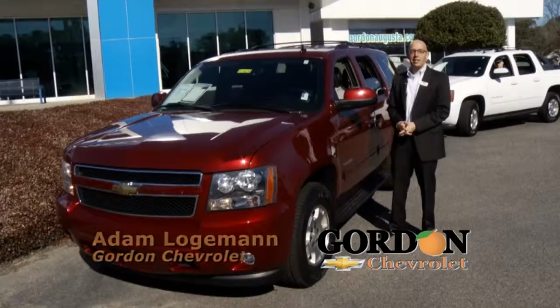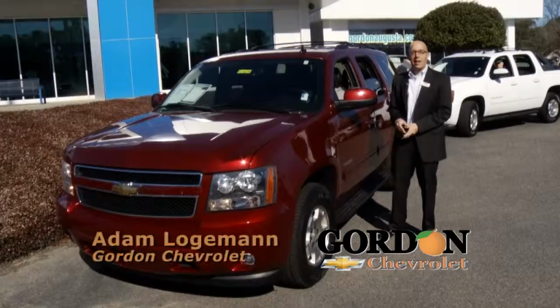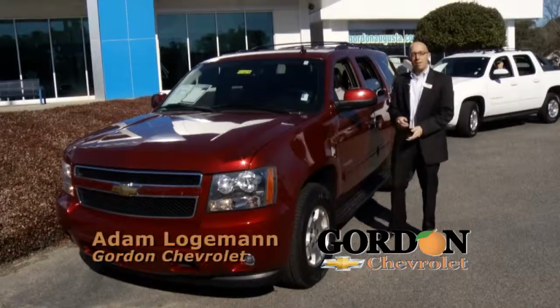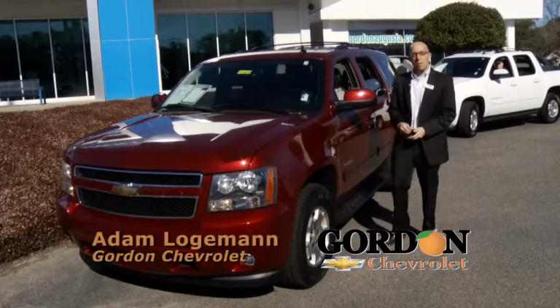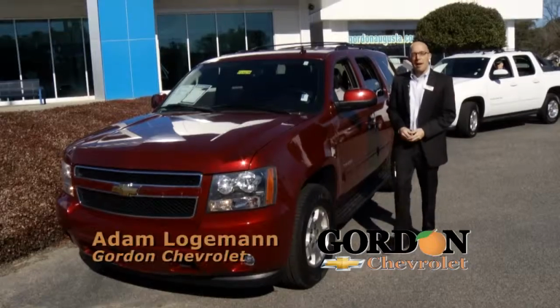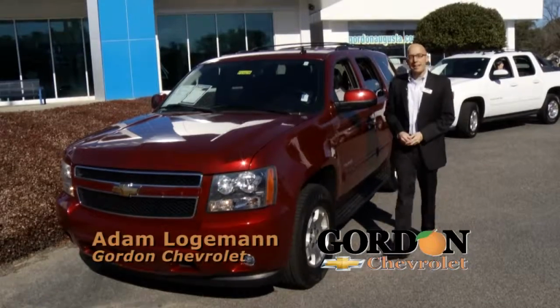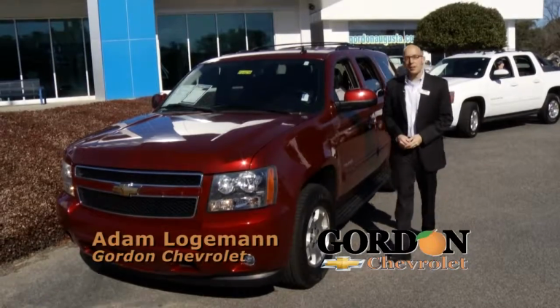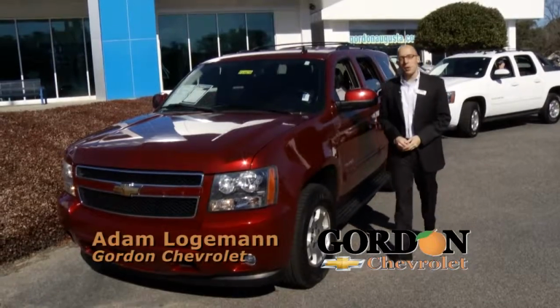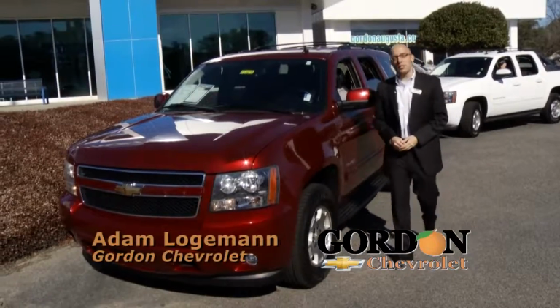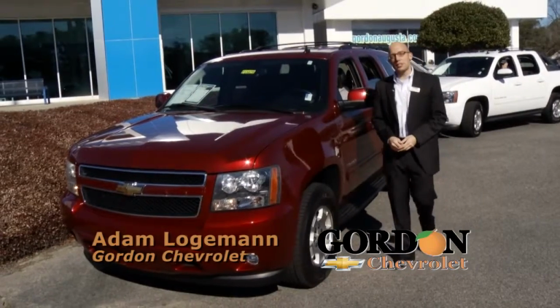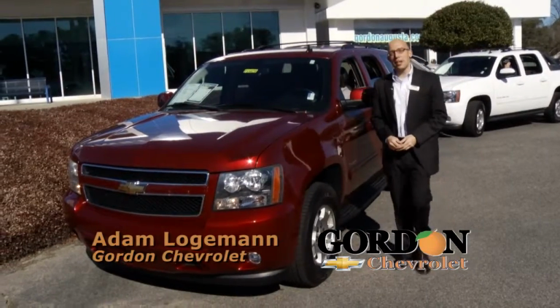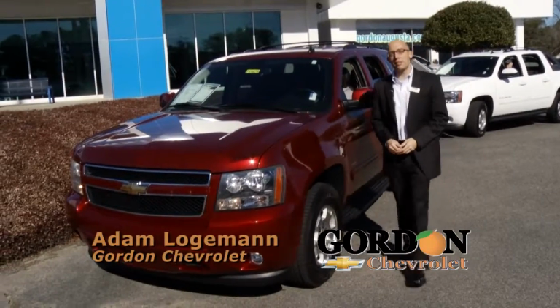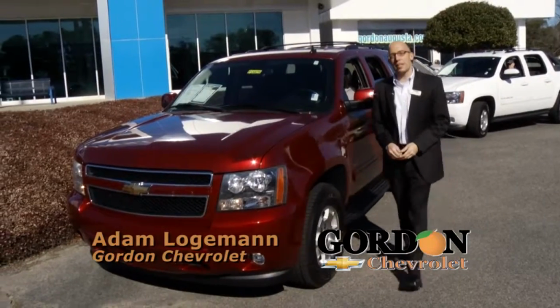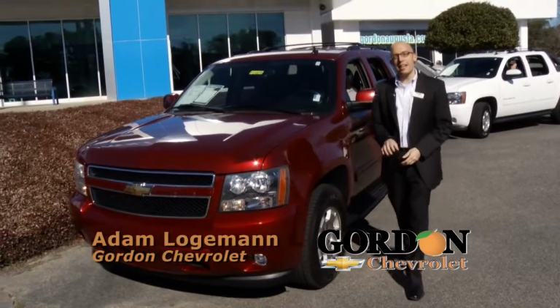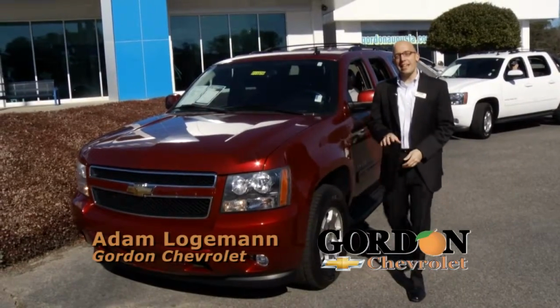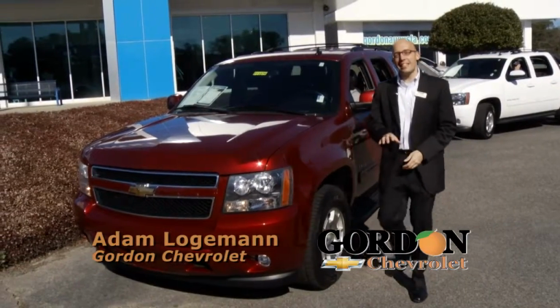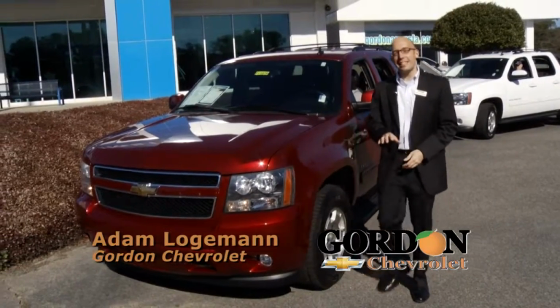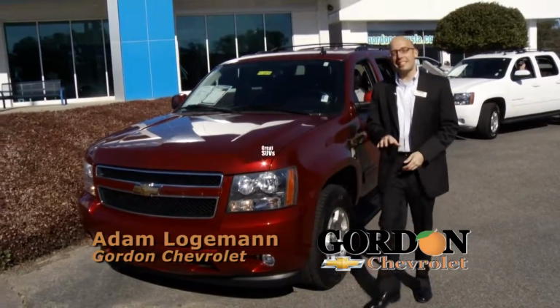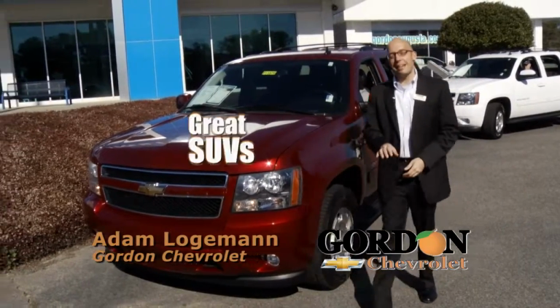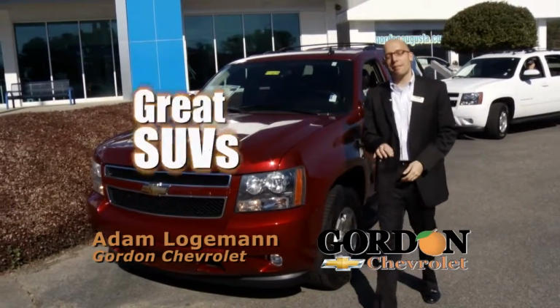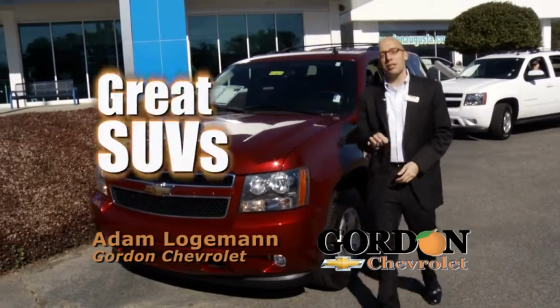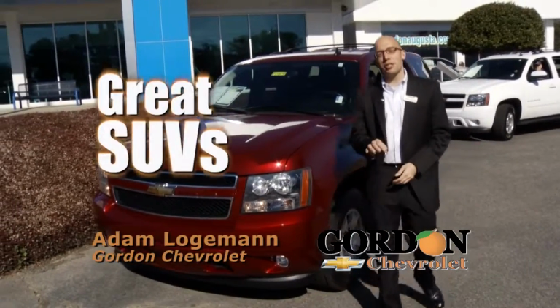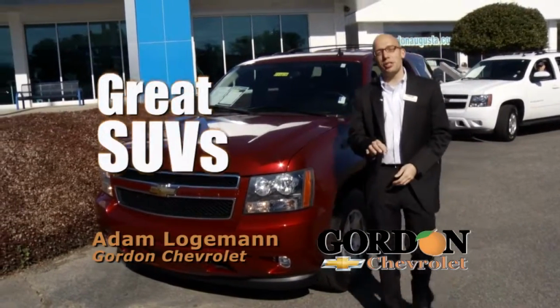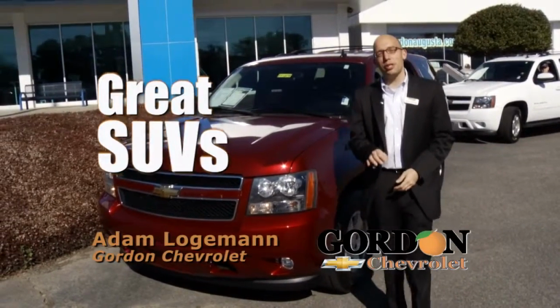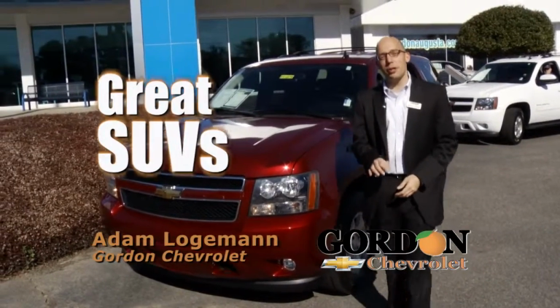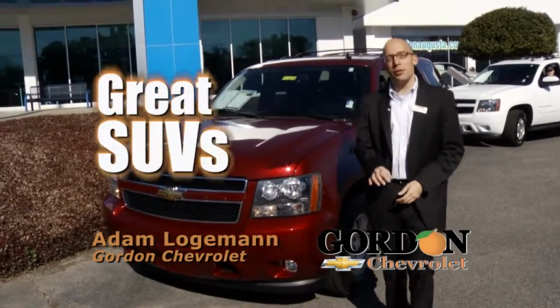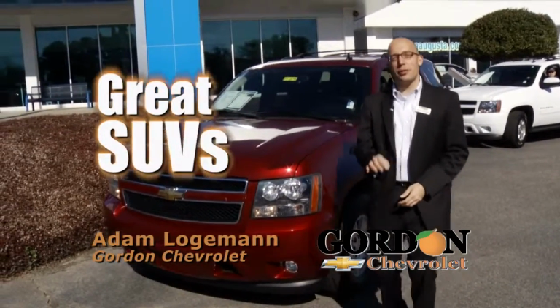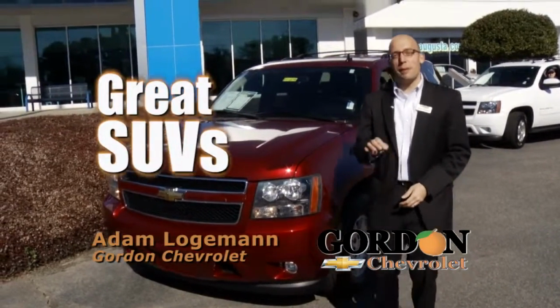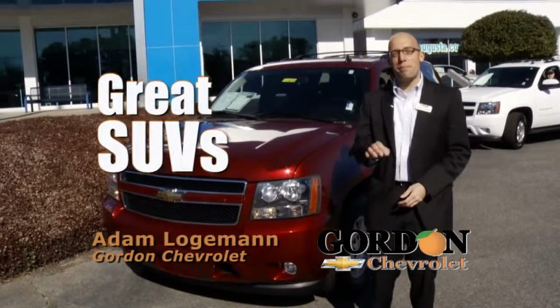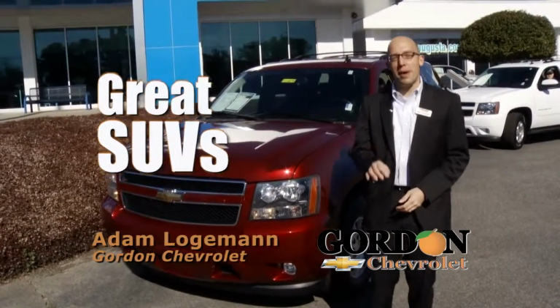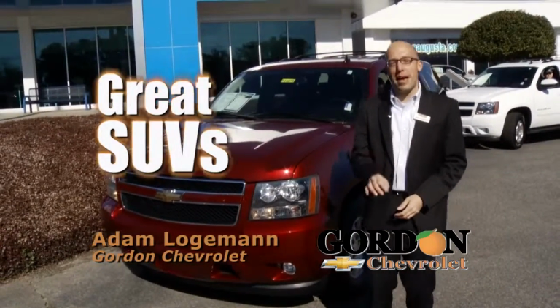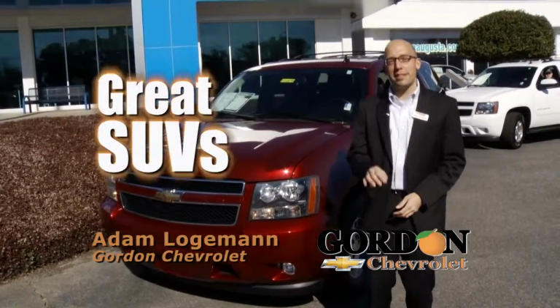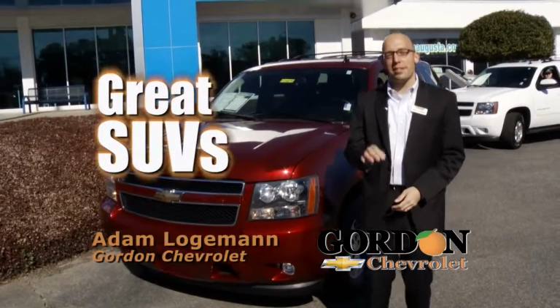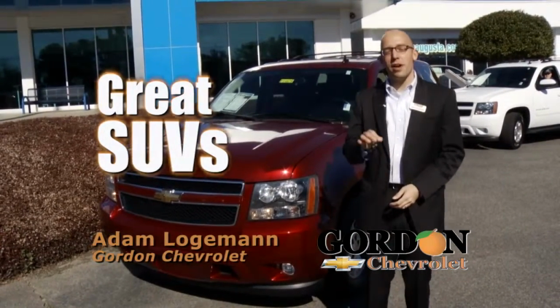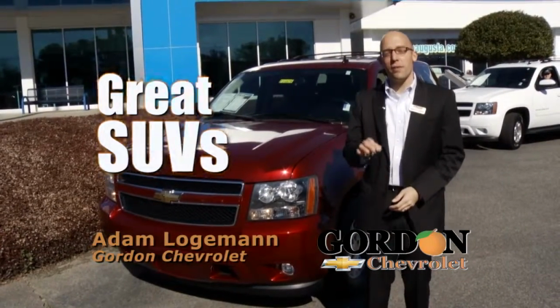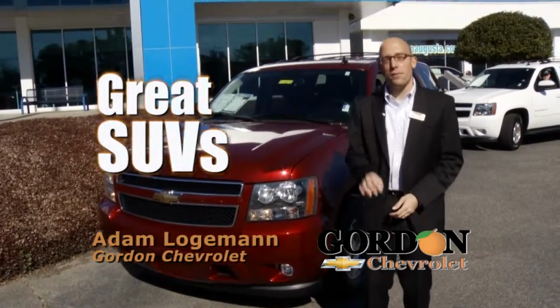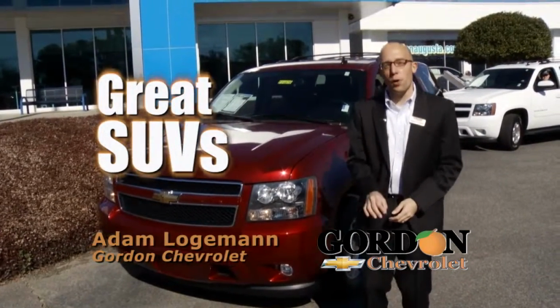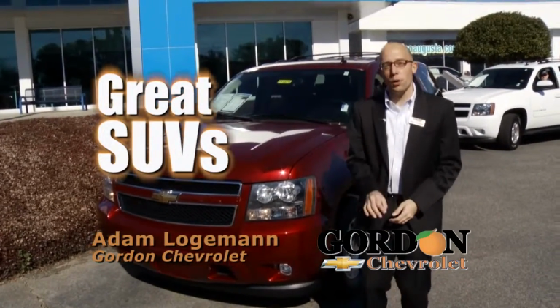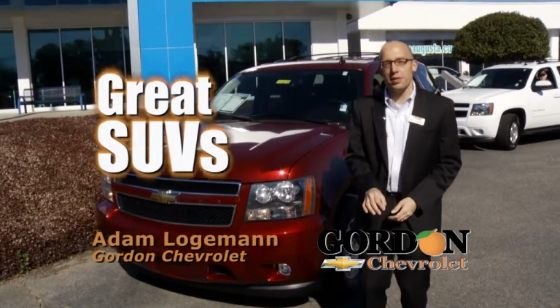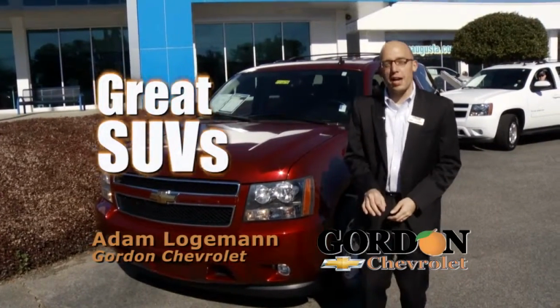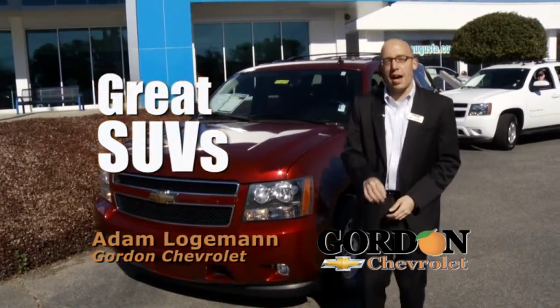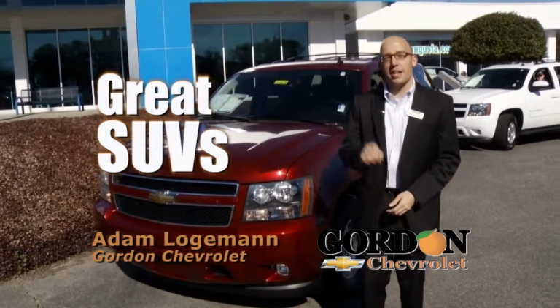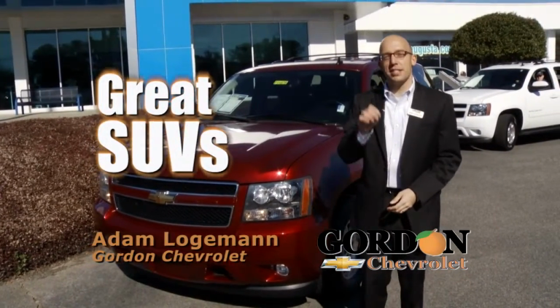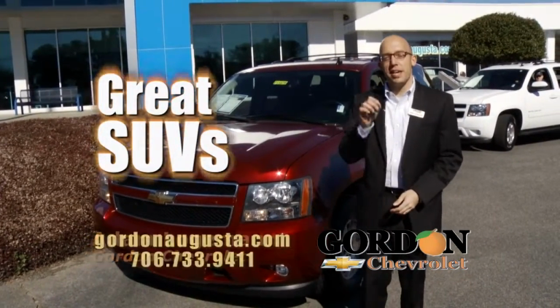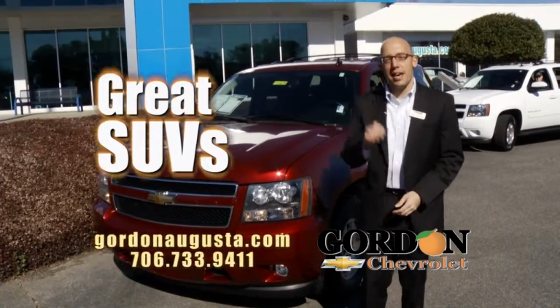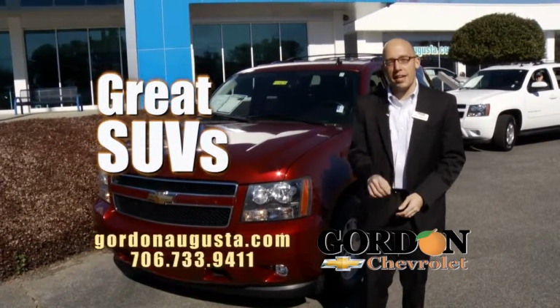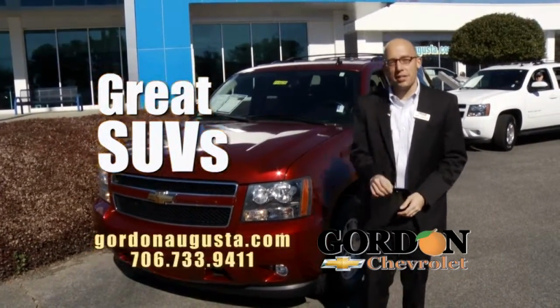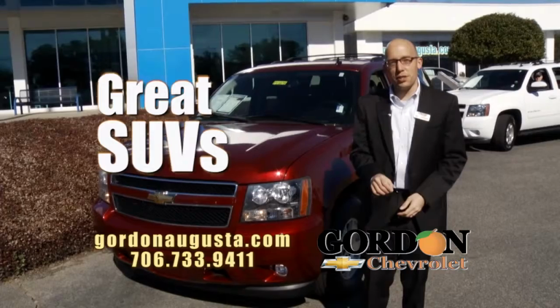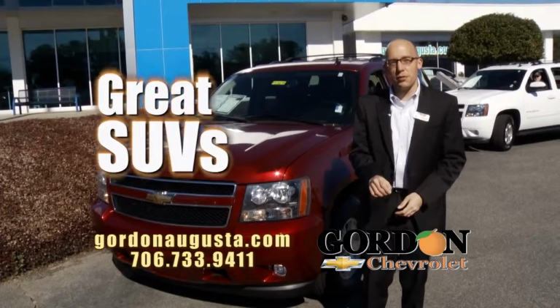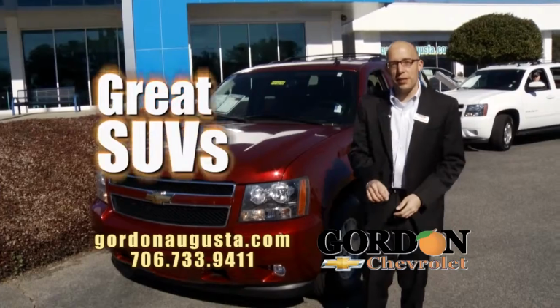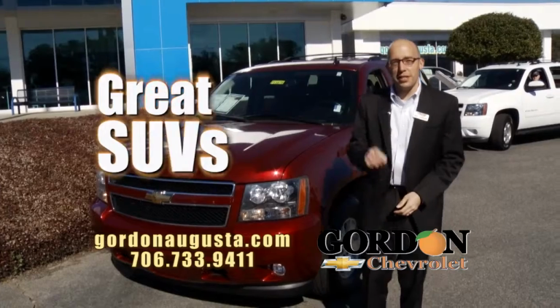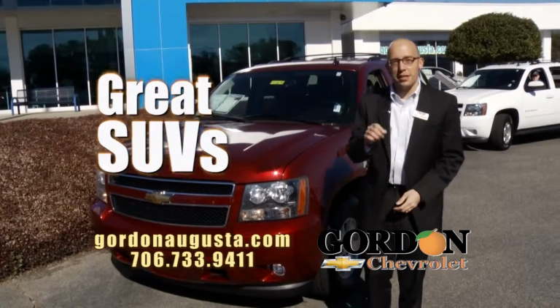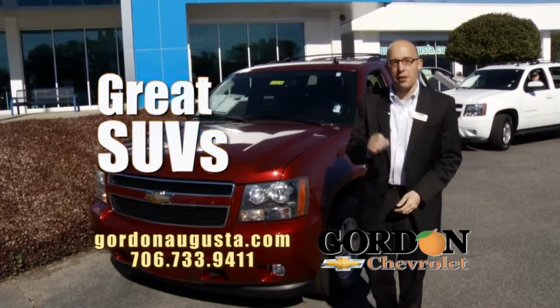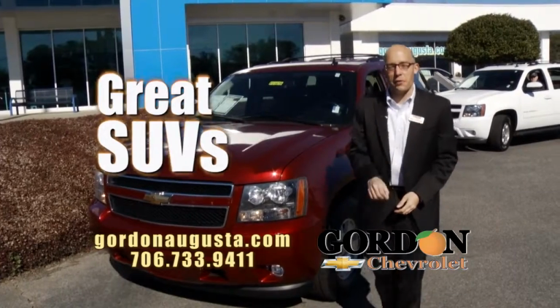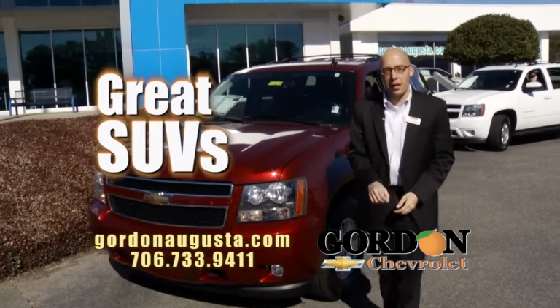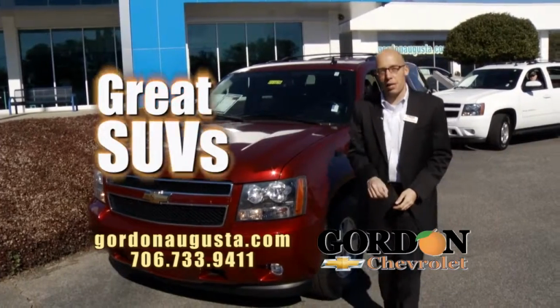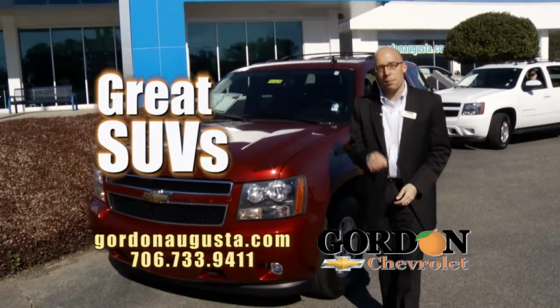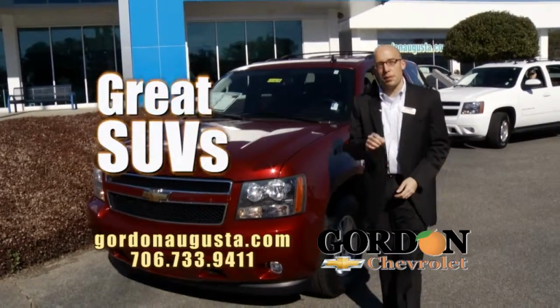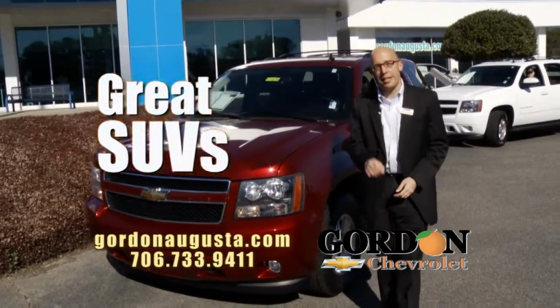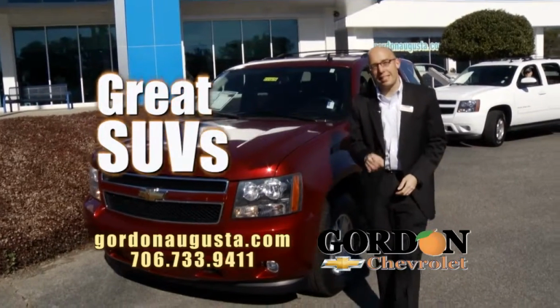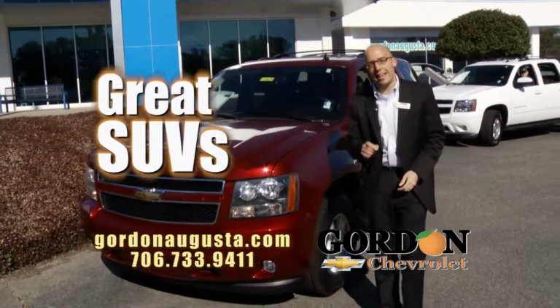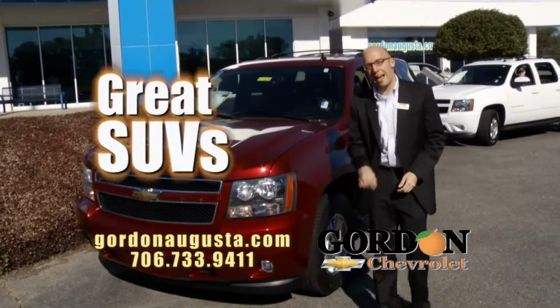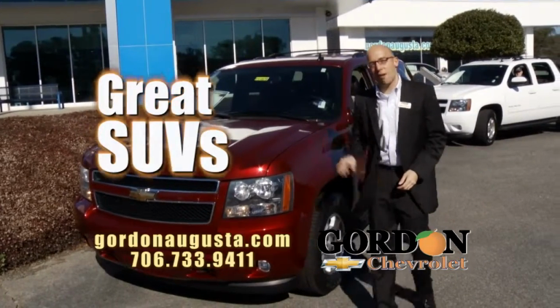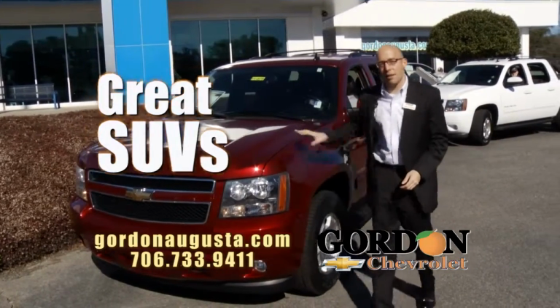Hey, we're back at Gordon Chevrolet. In this segment, I'm going to show you the best full-size SUVs available in the area.